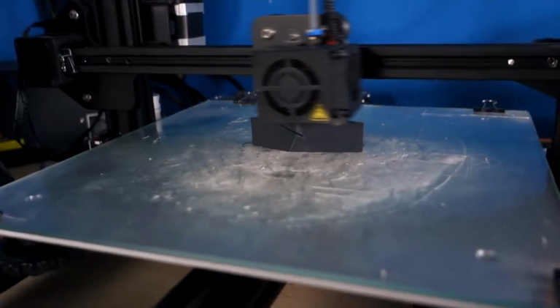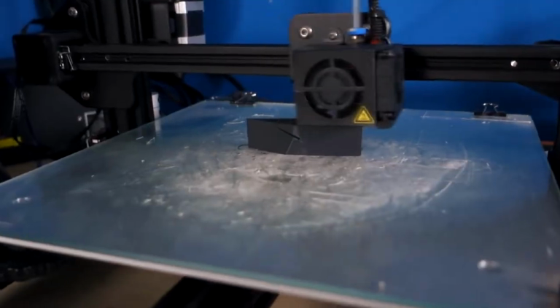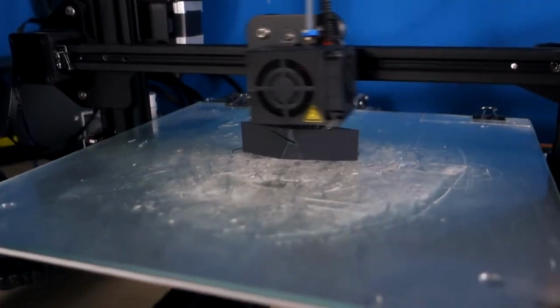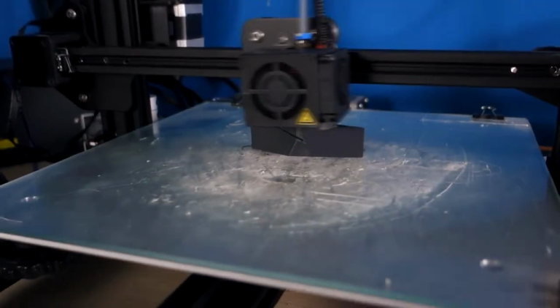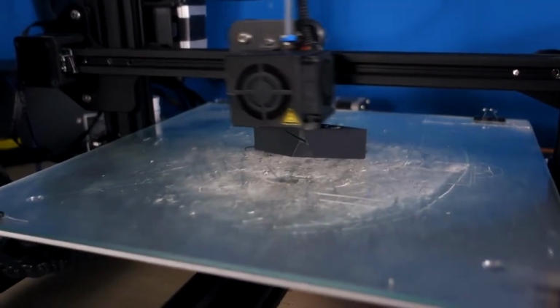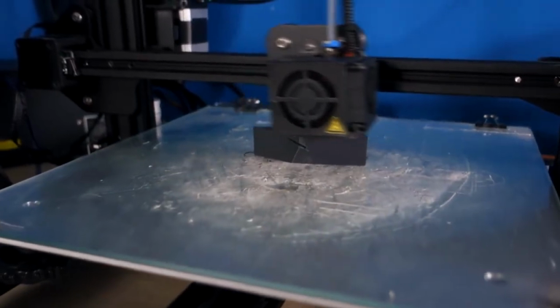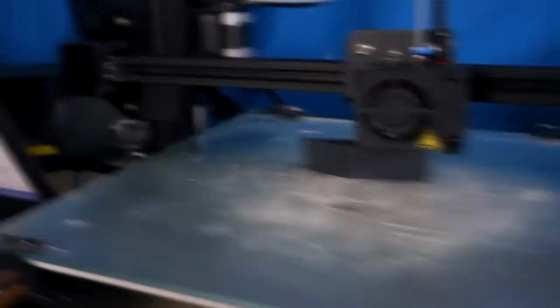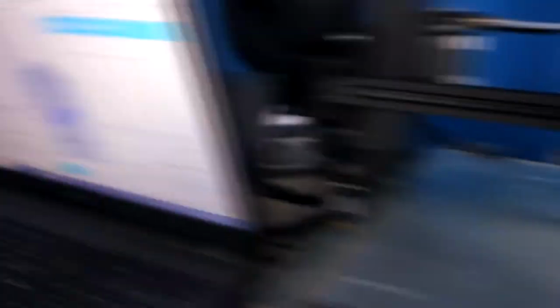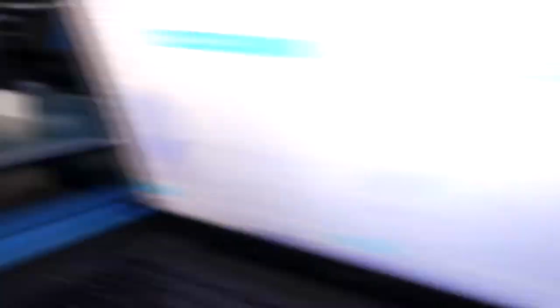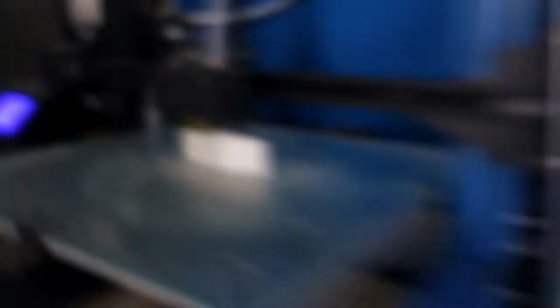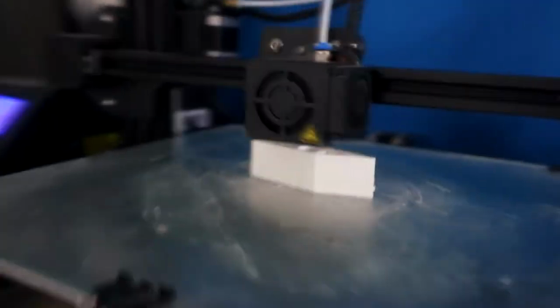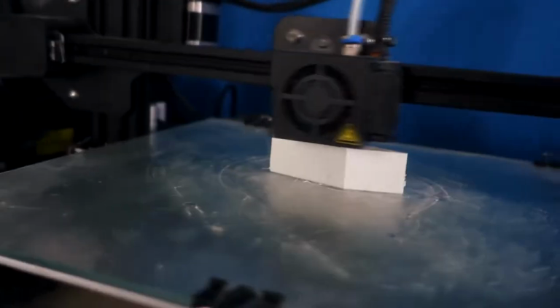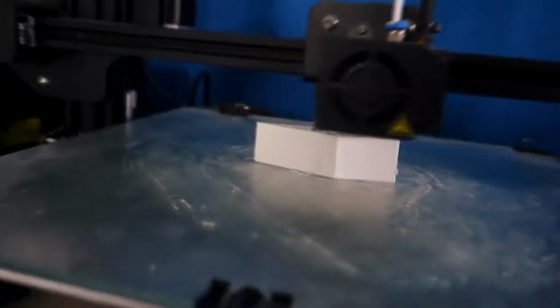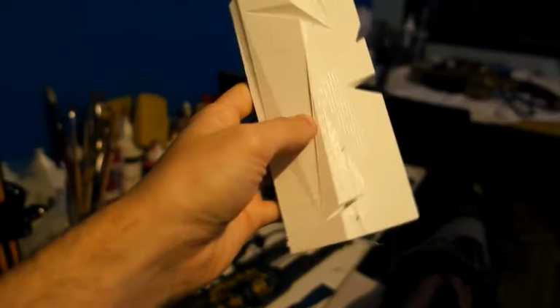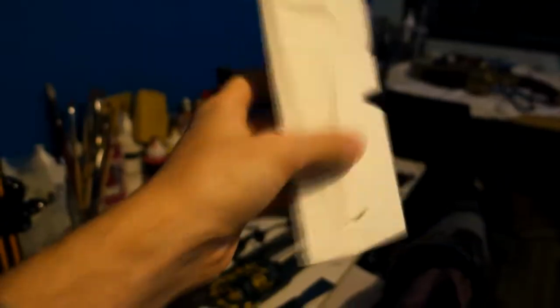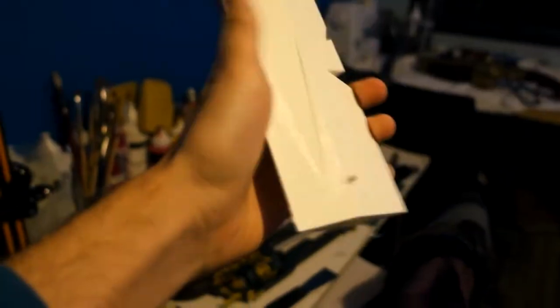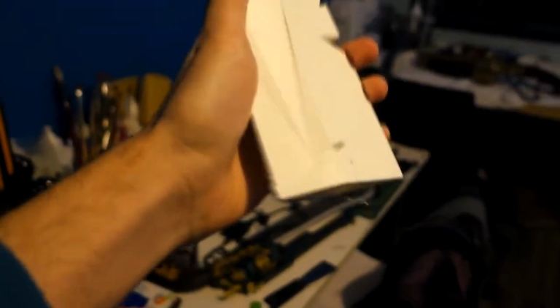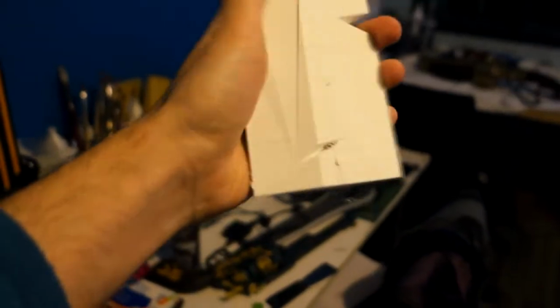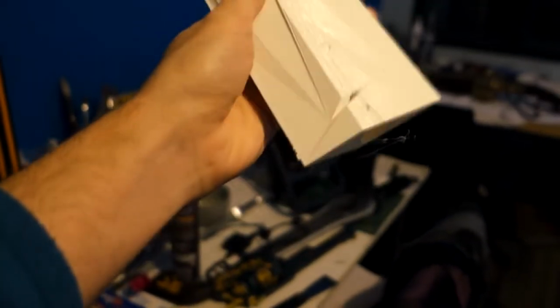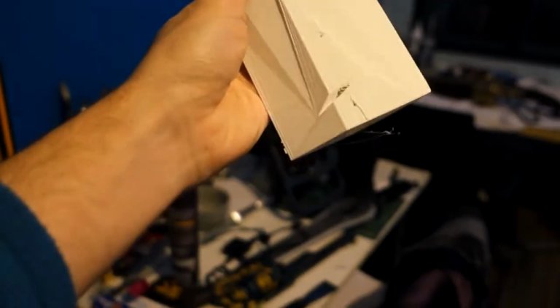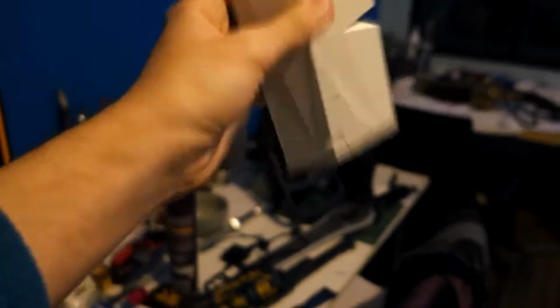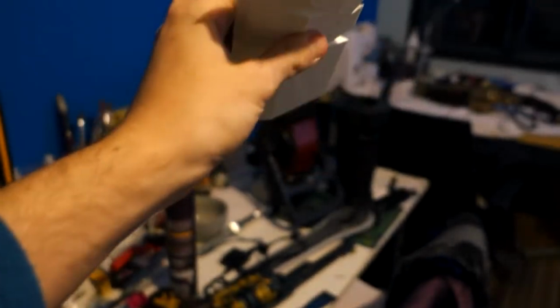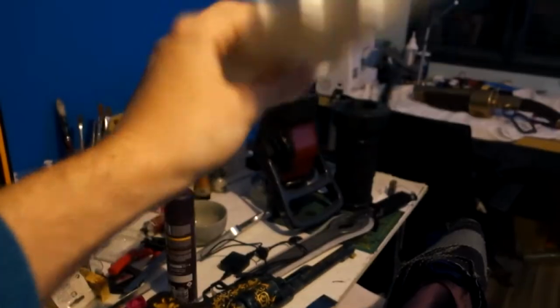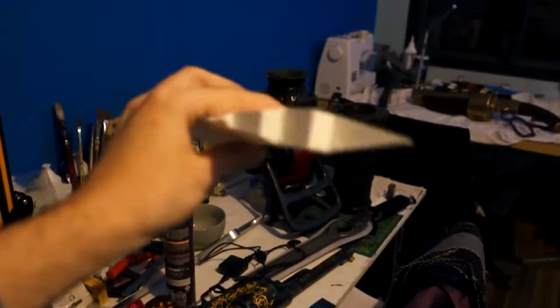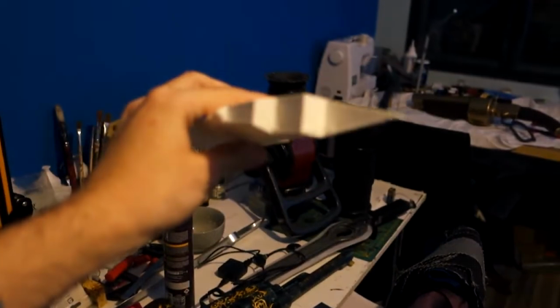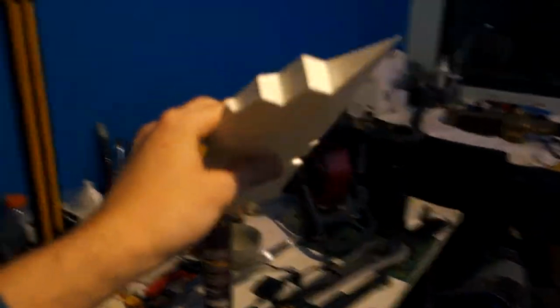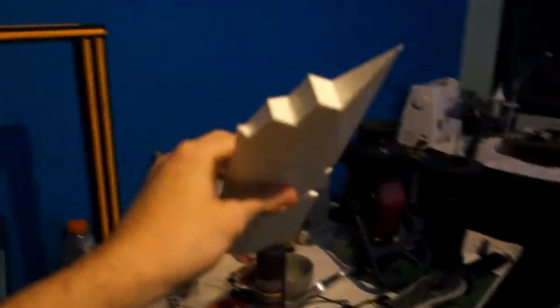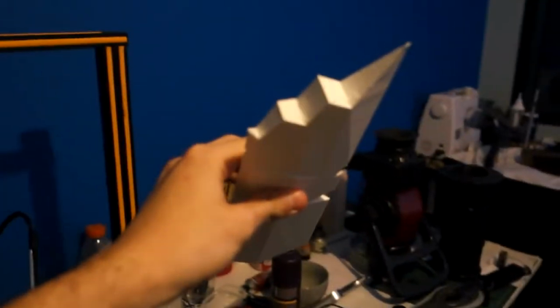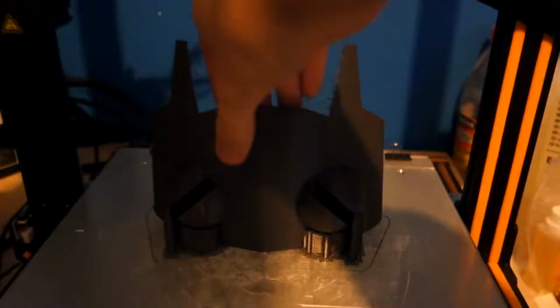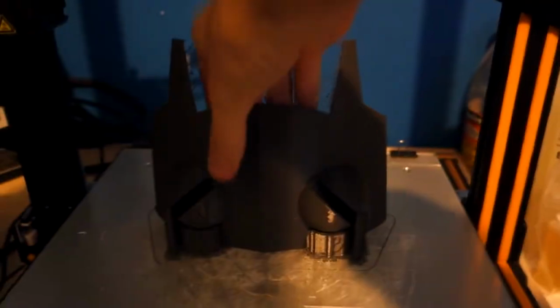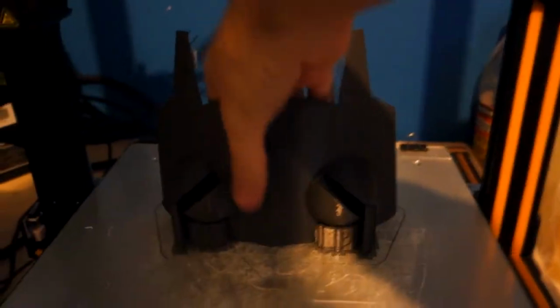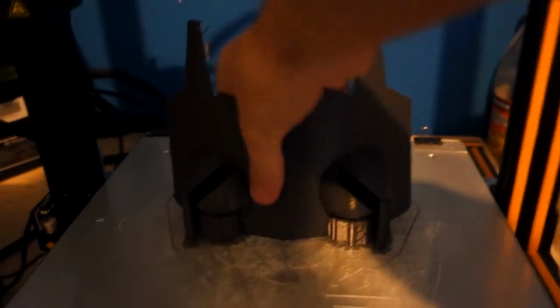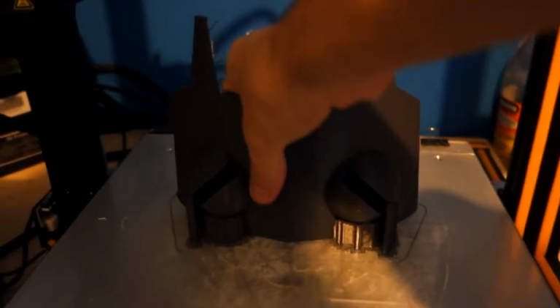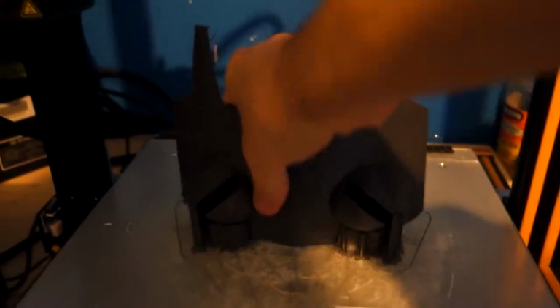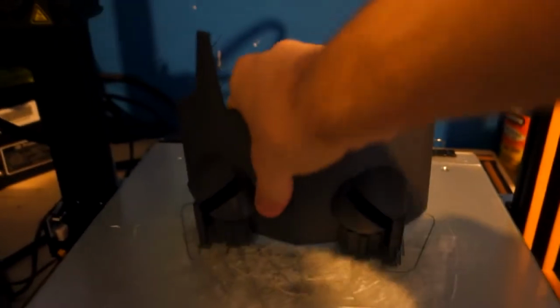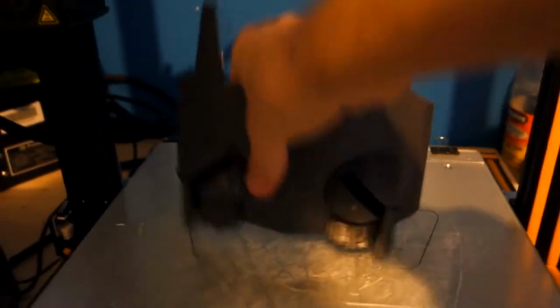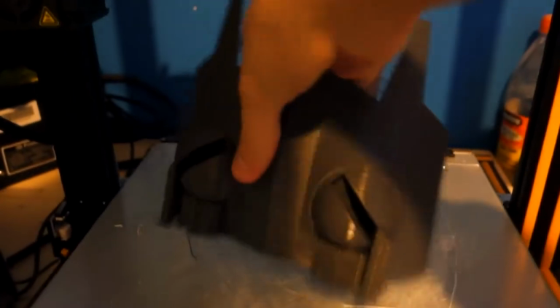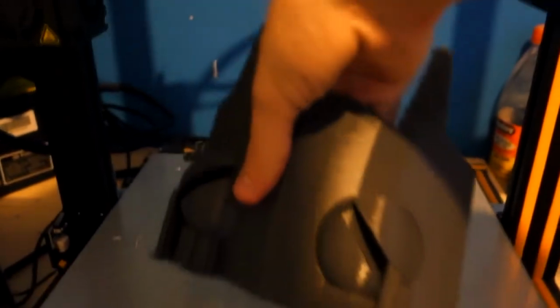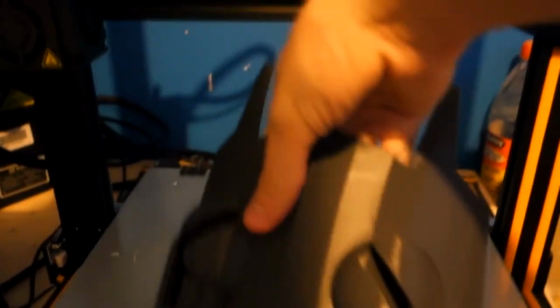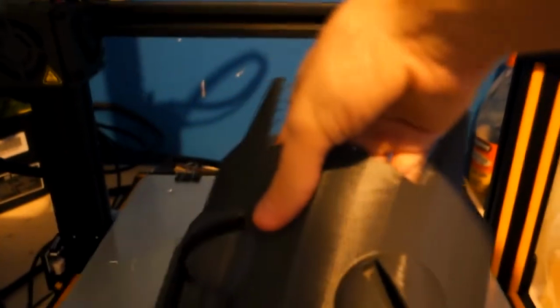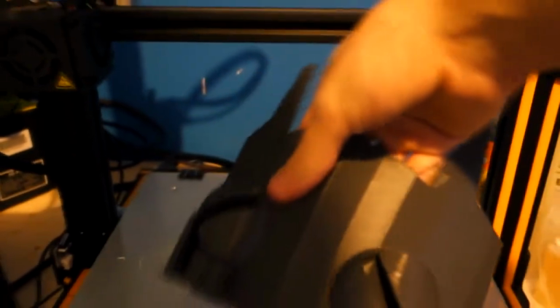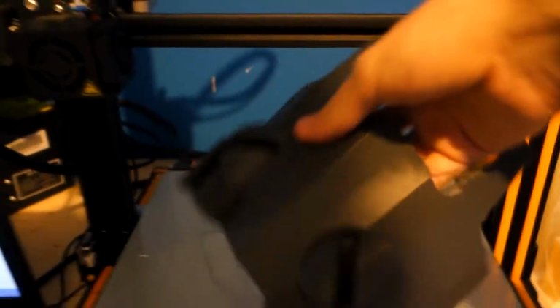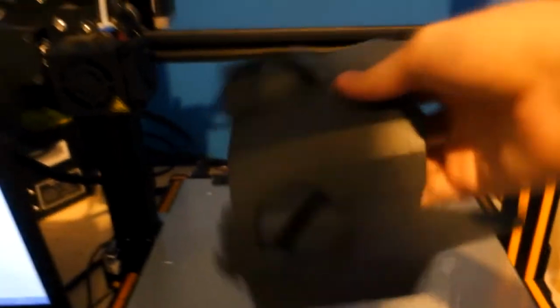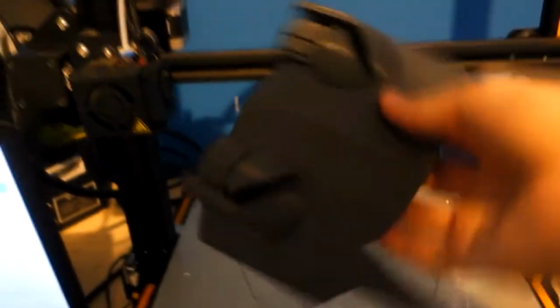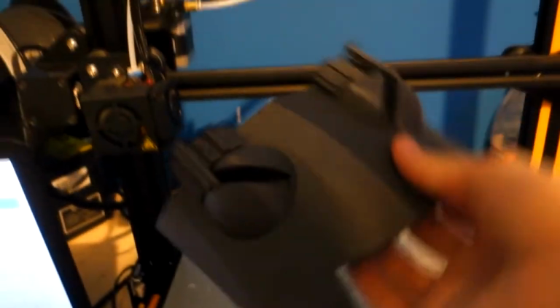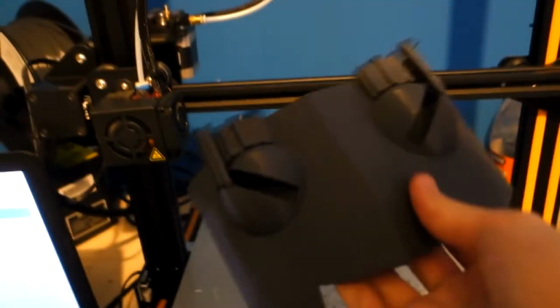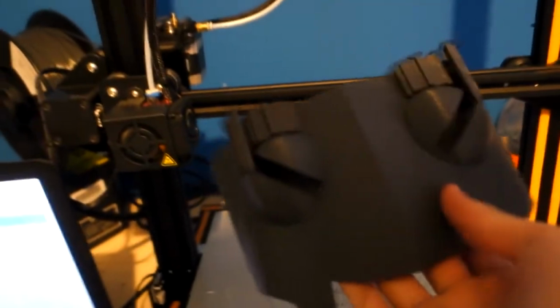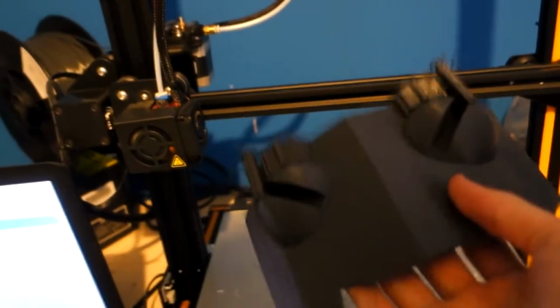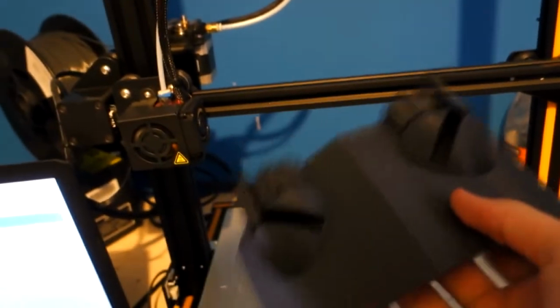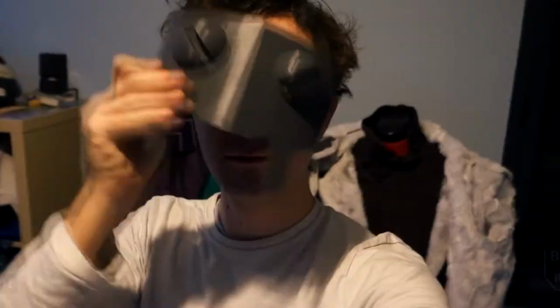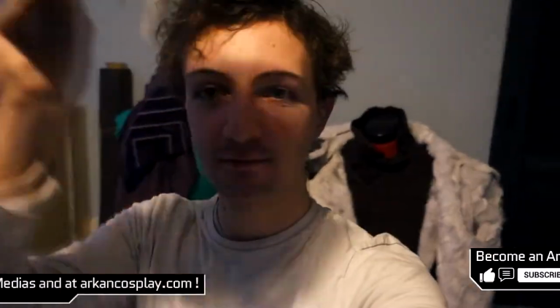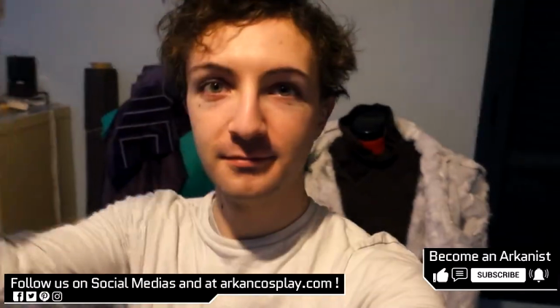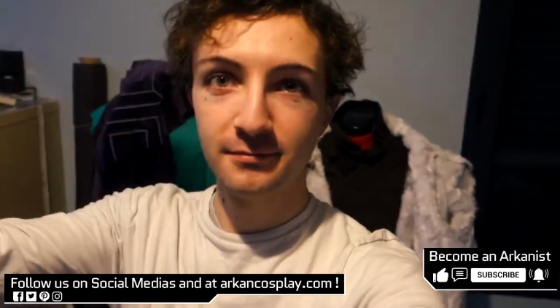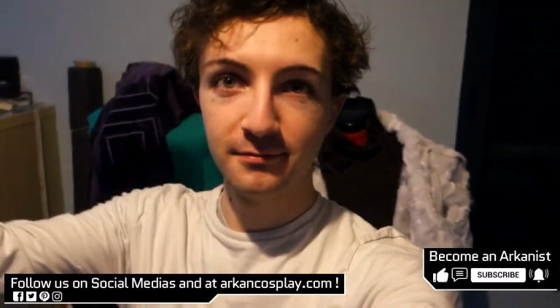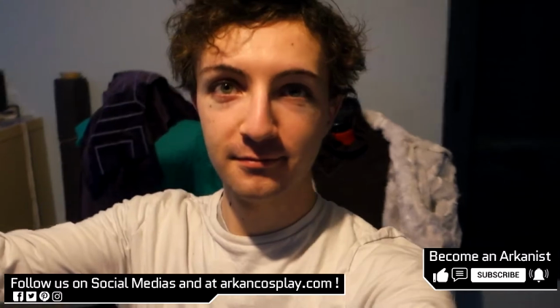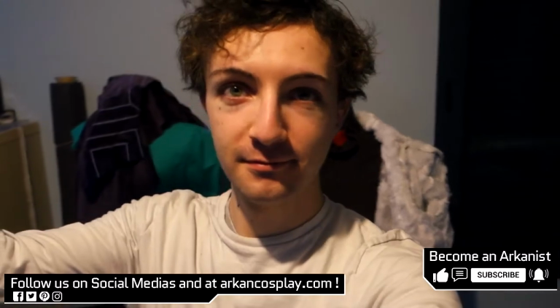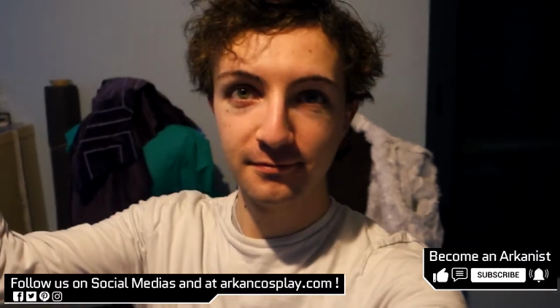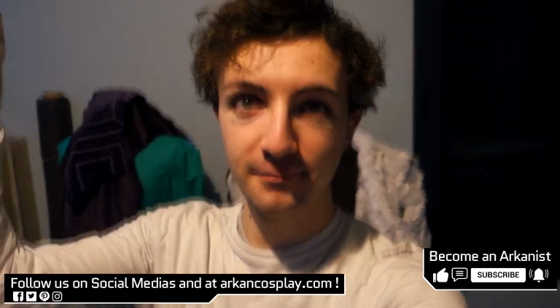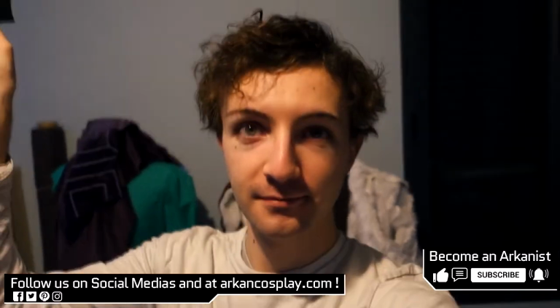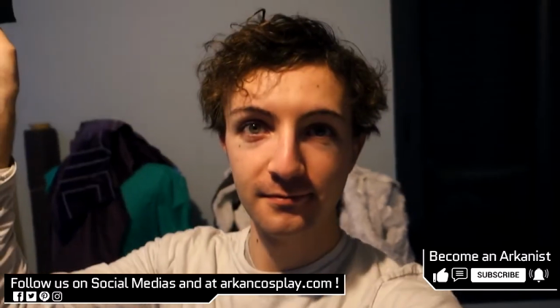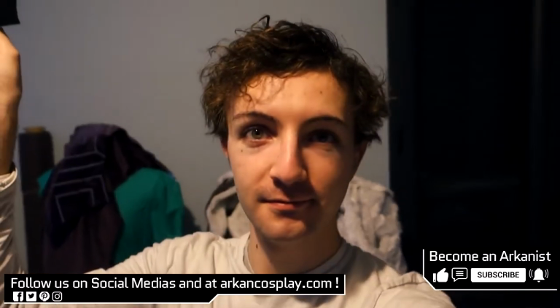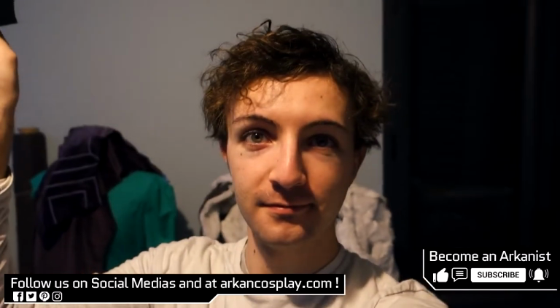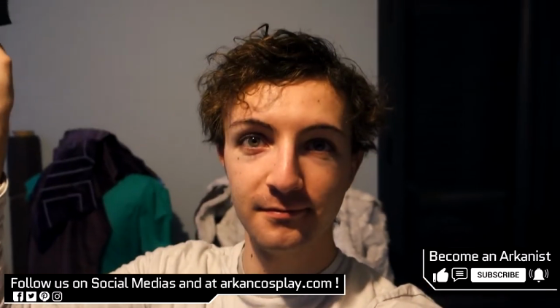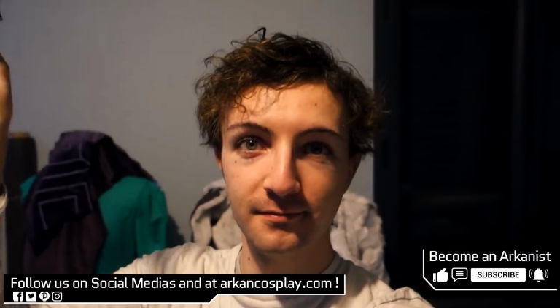After all of that being done, I got the models ready for my 3D printers and printed them overnight. After some time, it was finally ready.